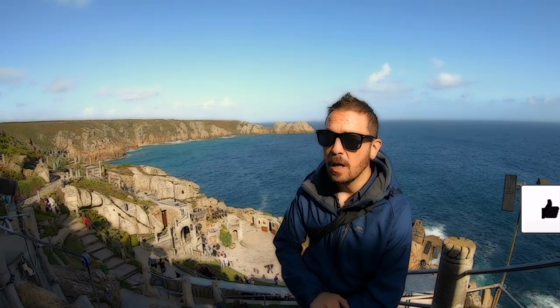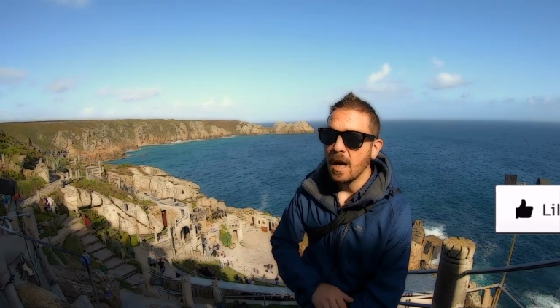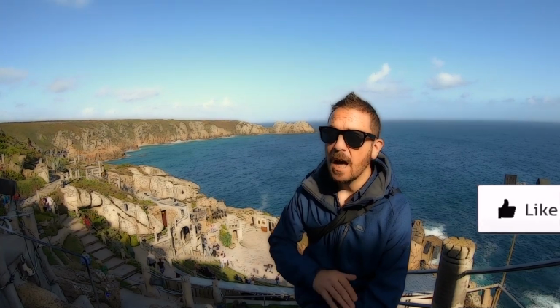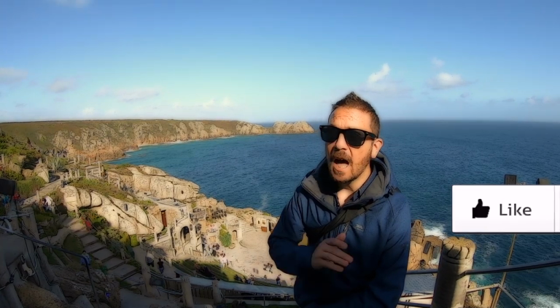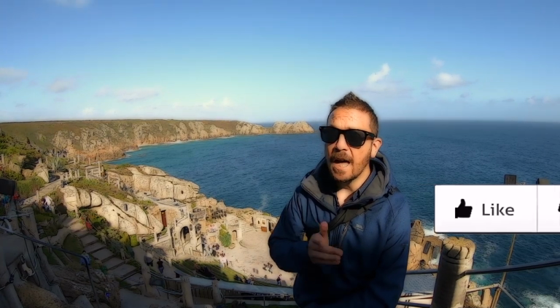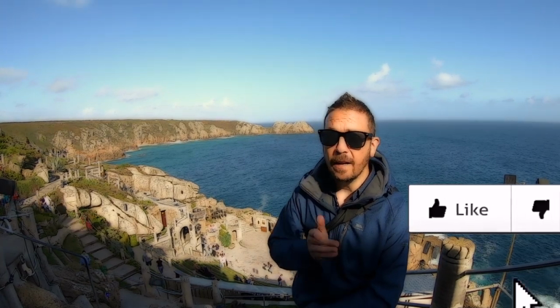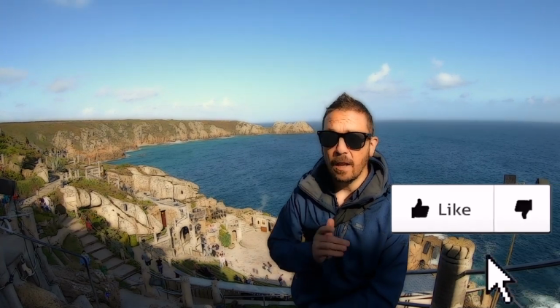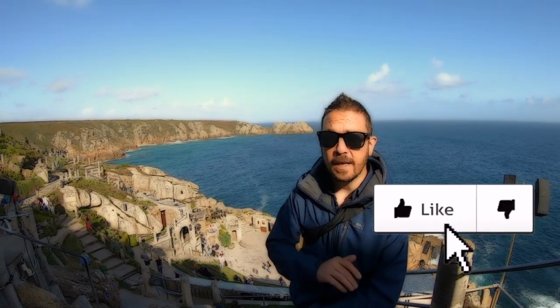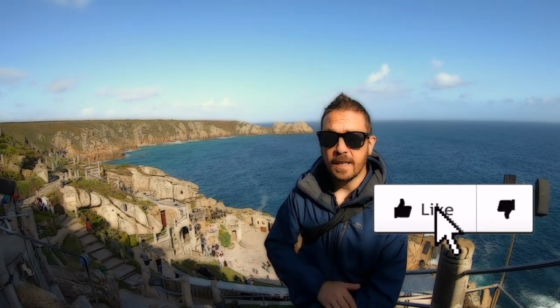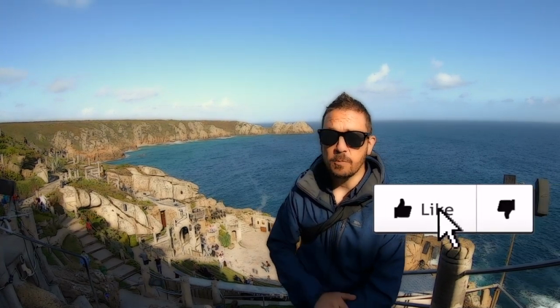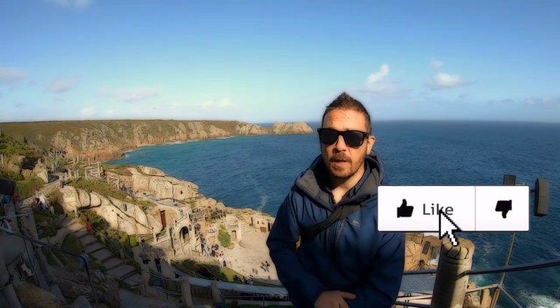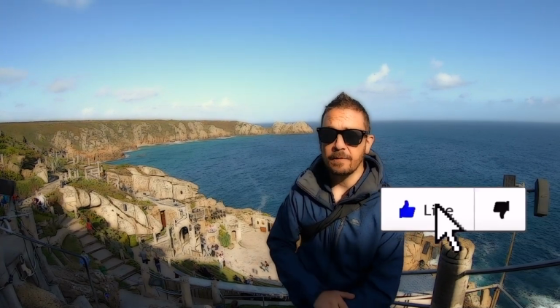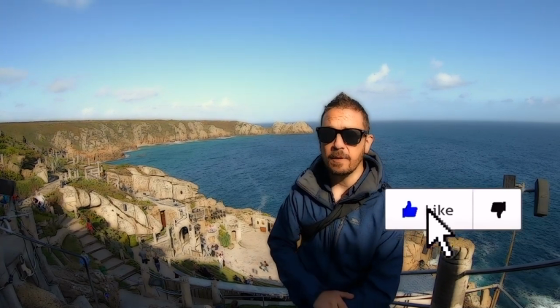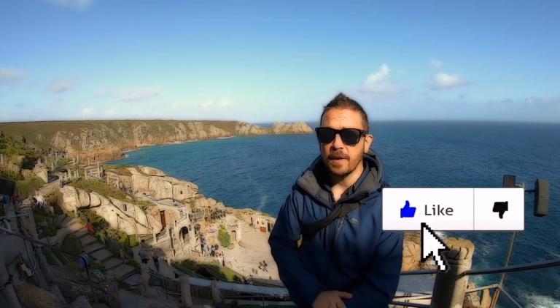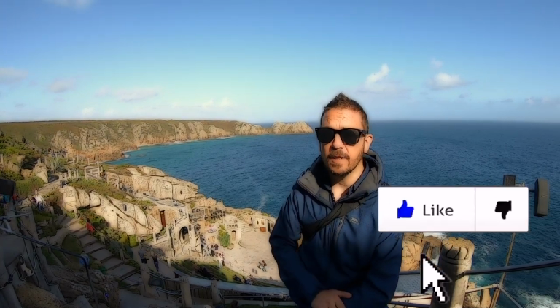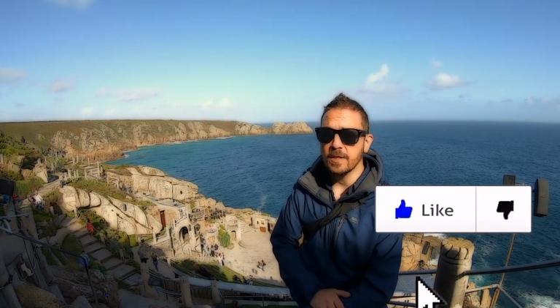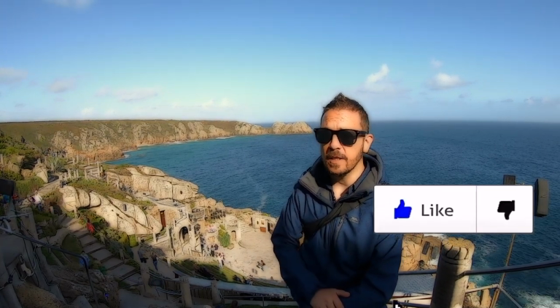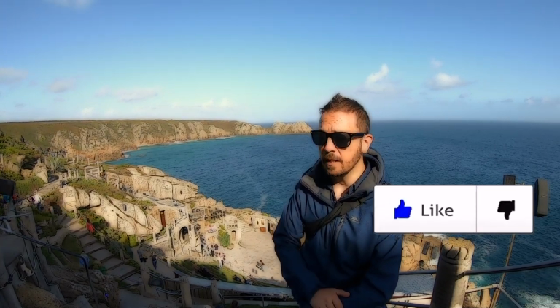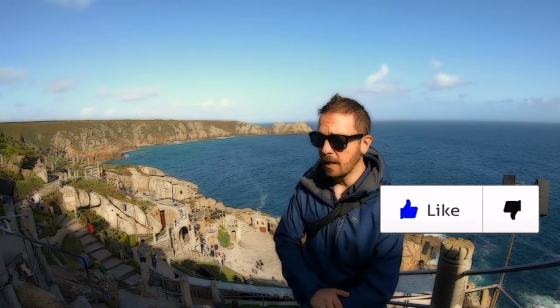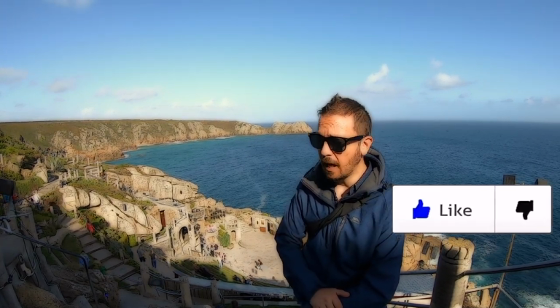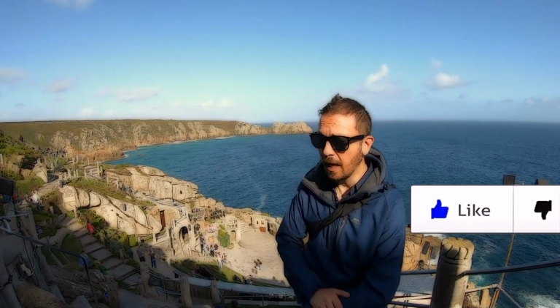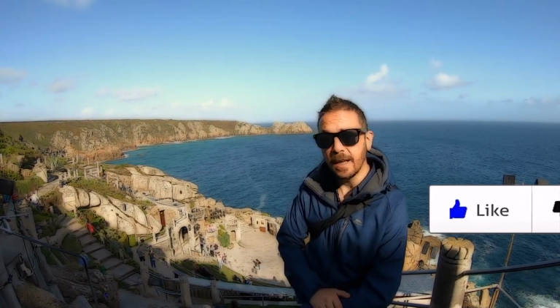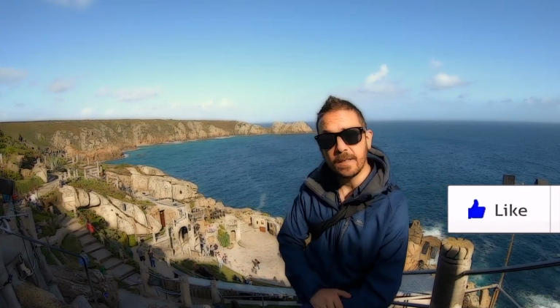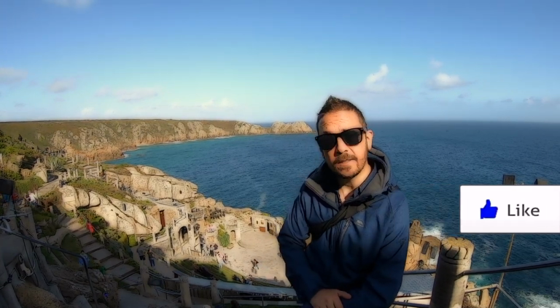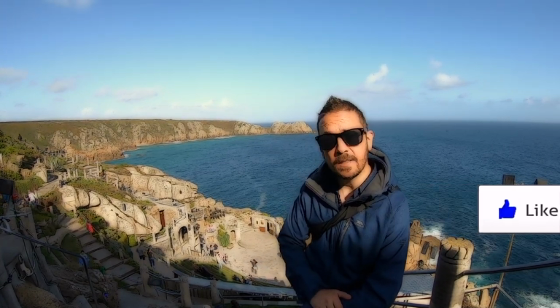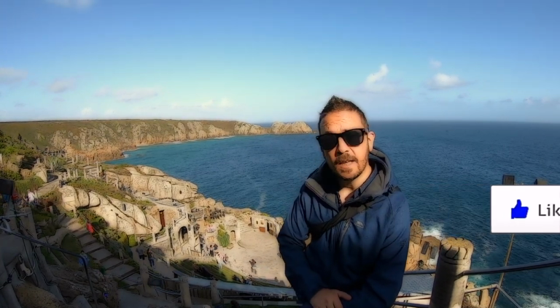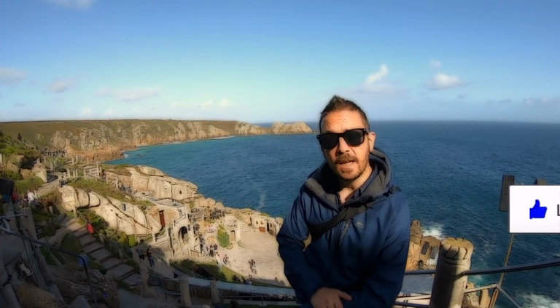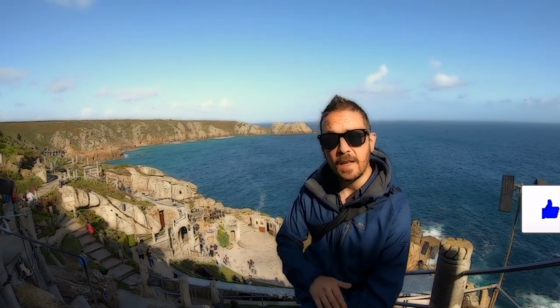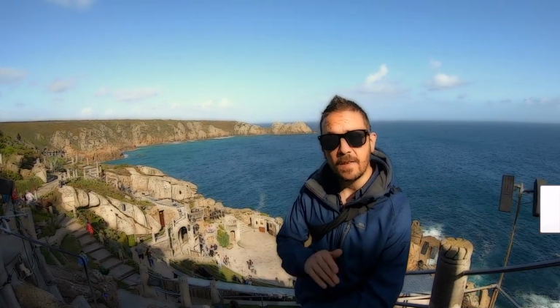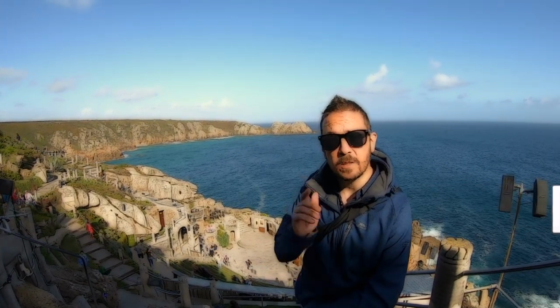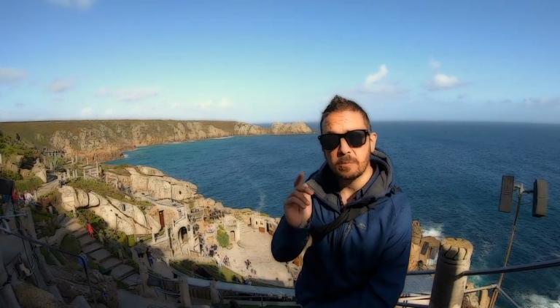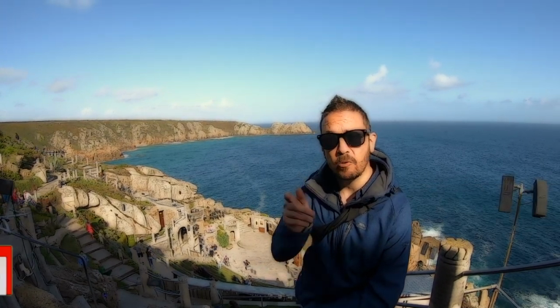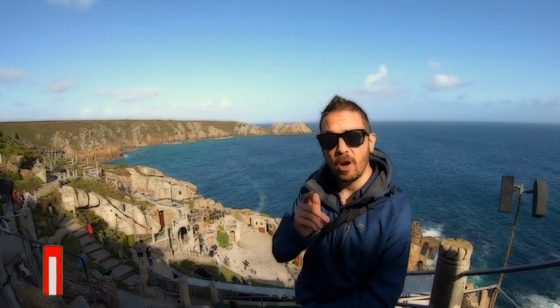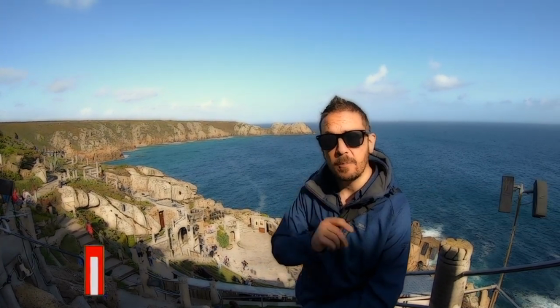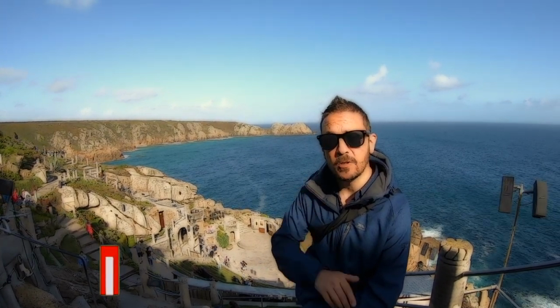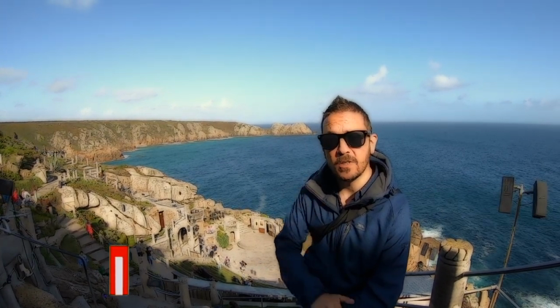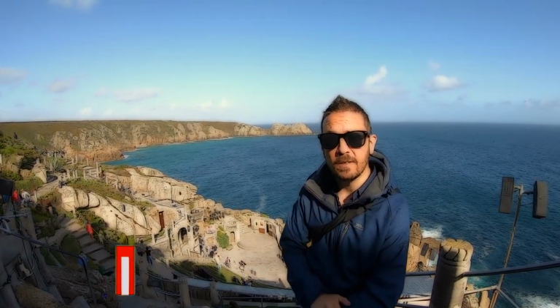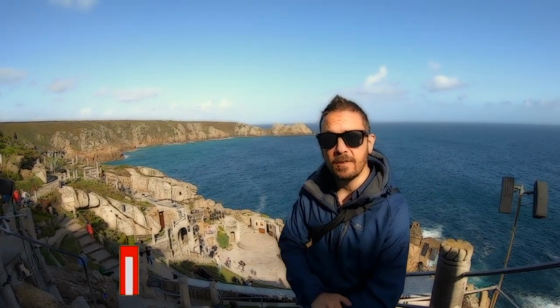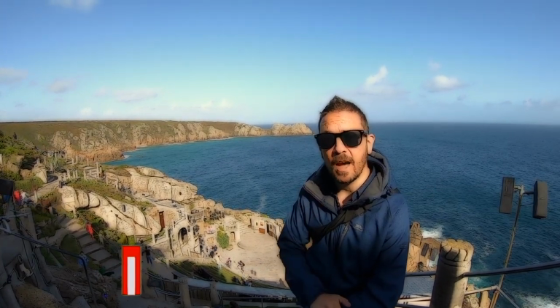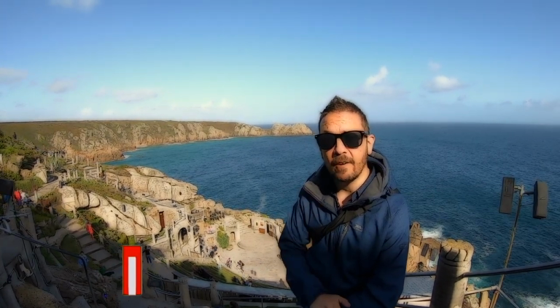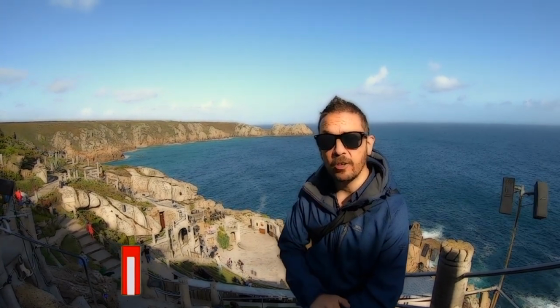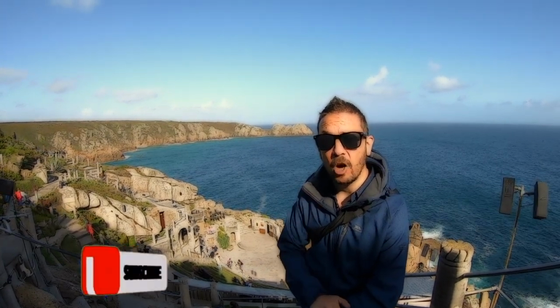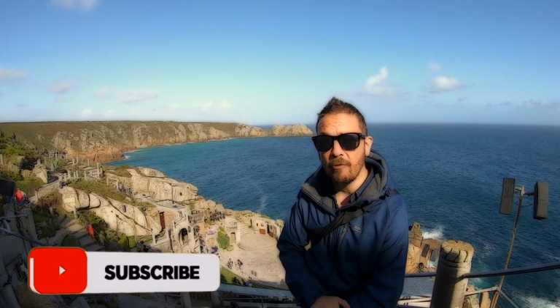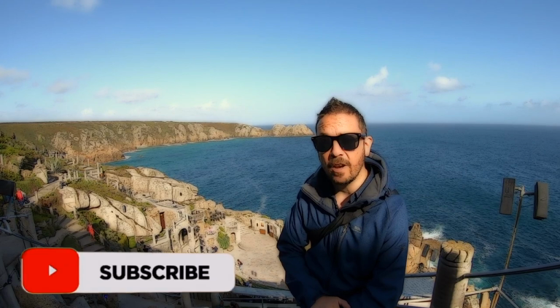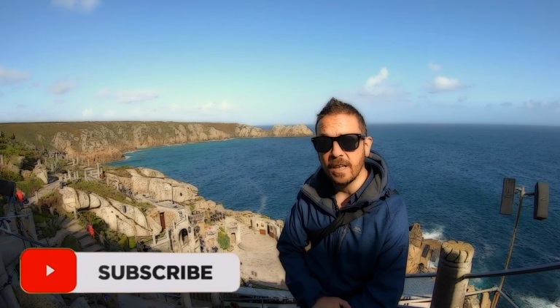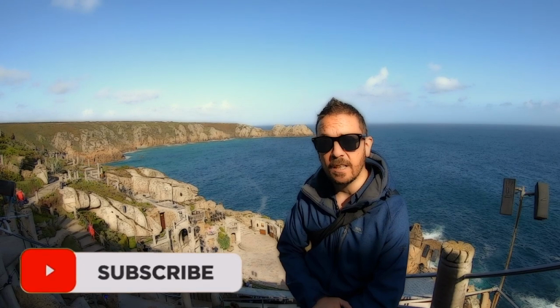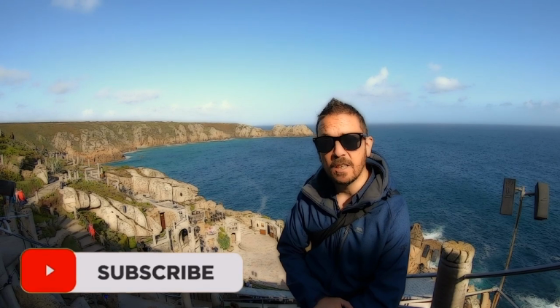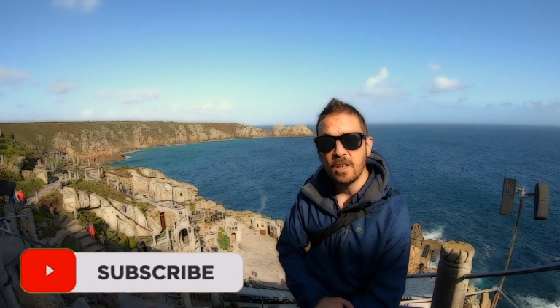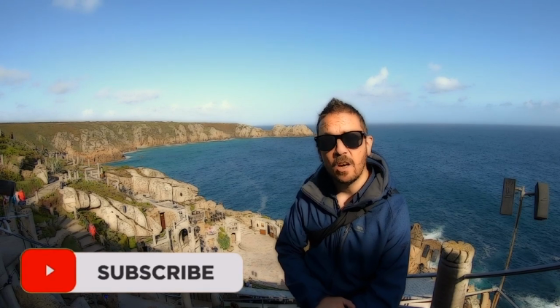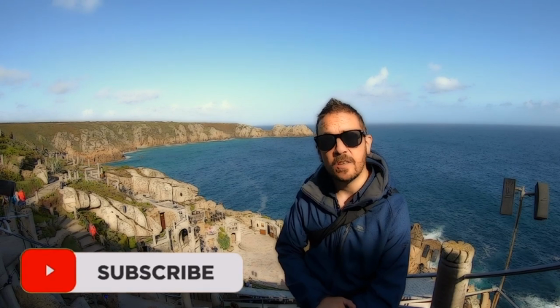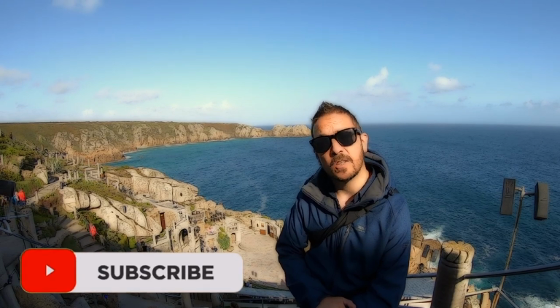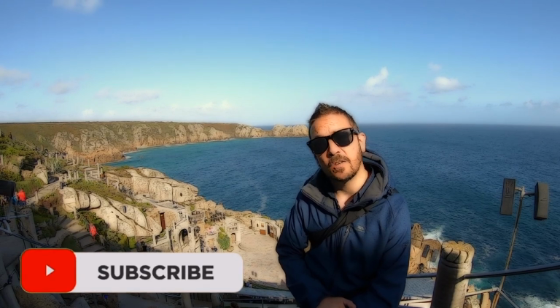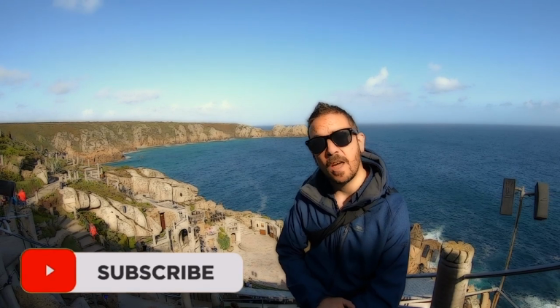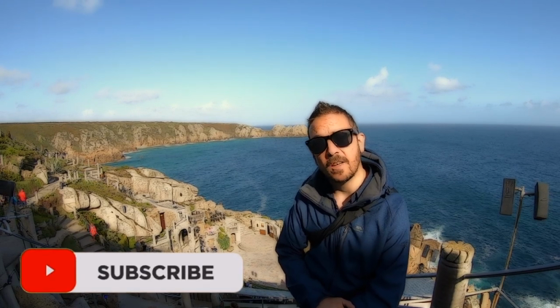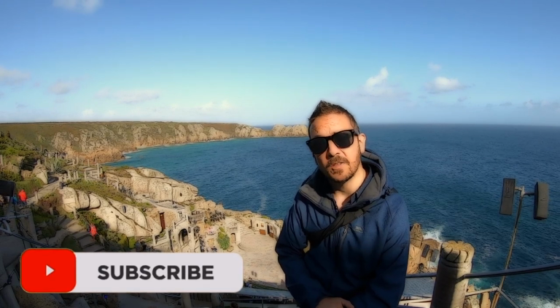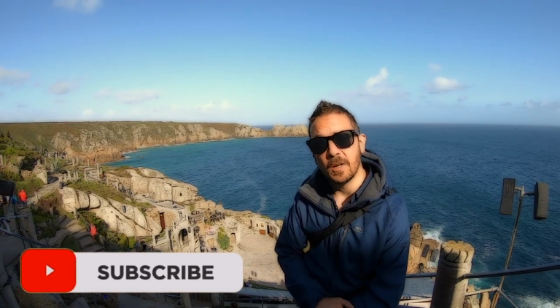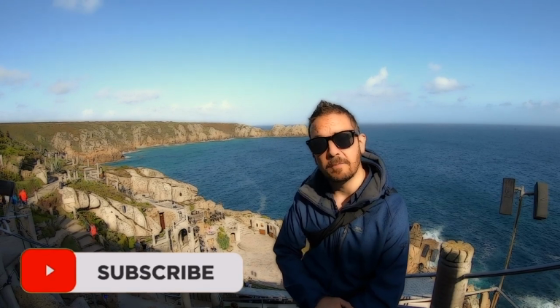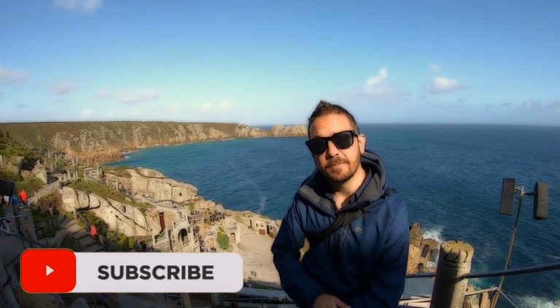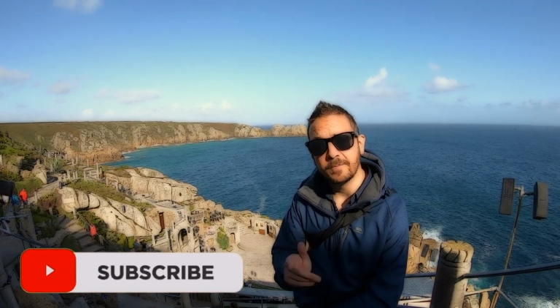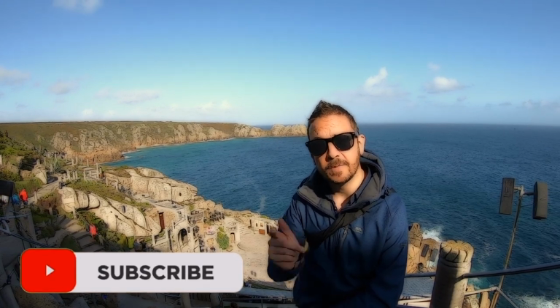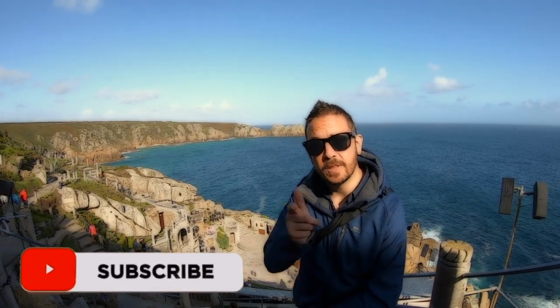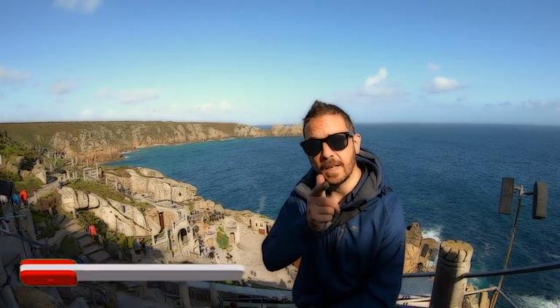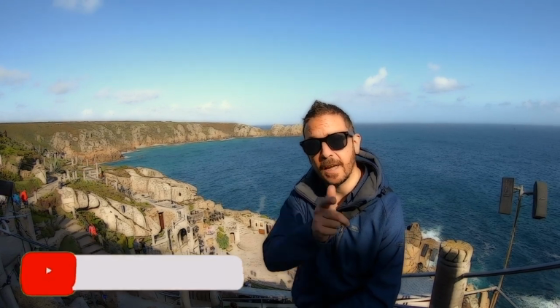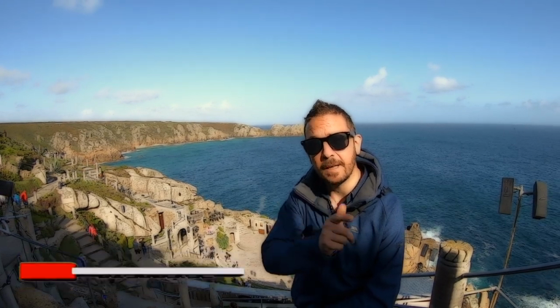Add a like as well if you fancy, and hit the subscribe button if you haven't already. Until next time, see you later.